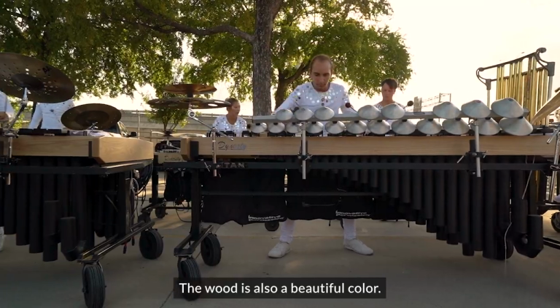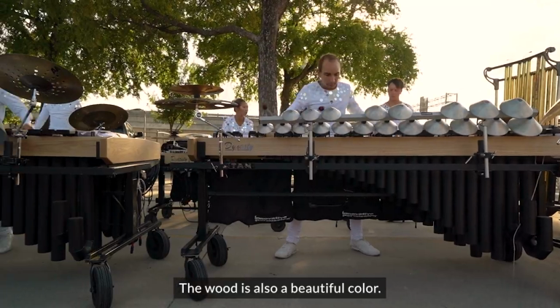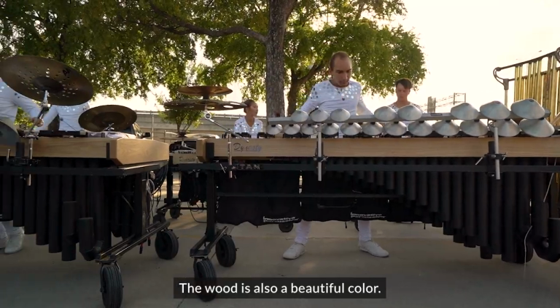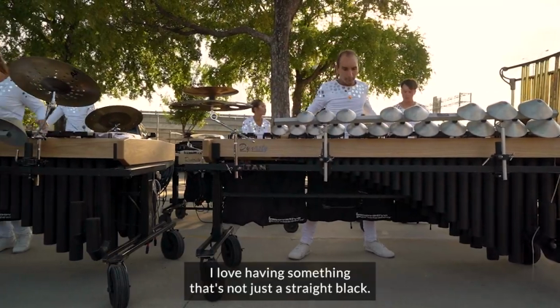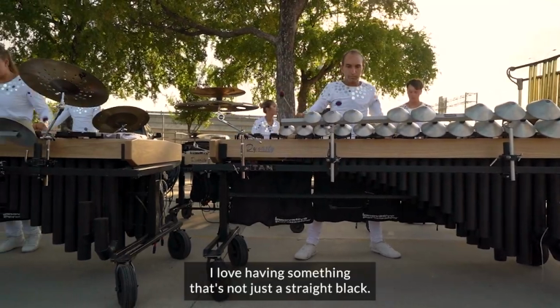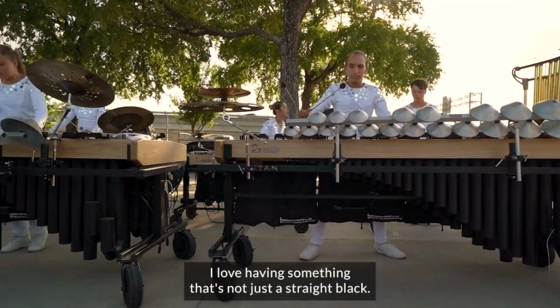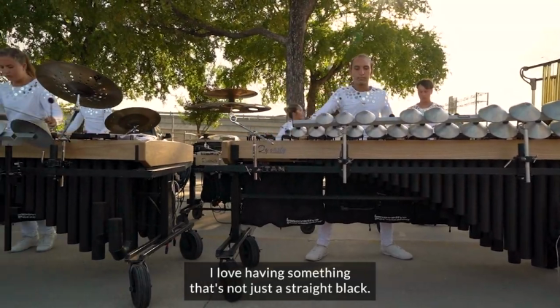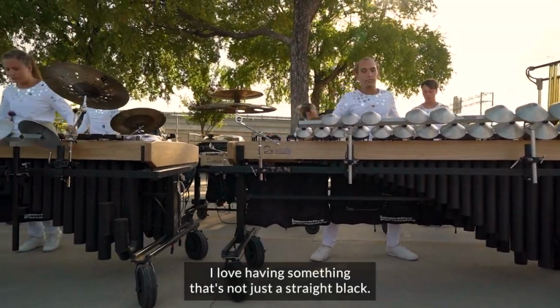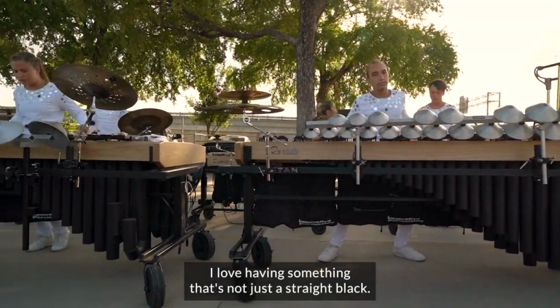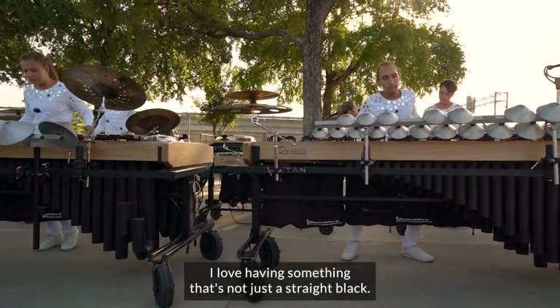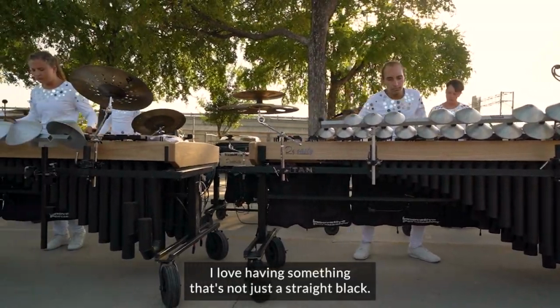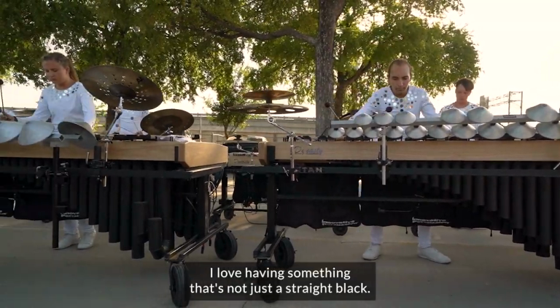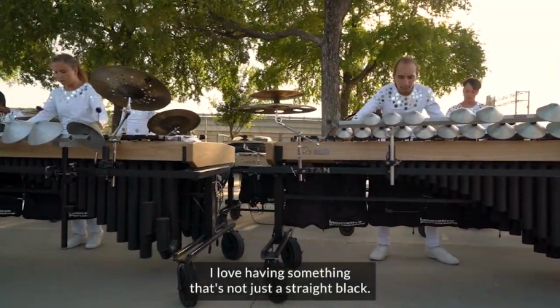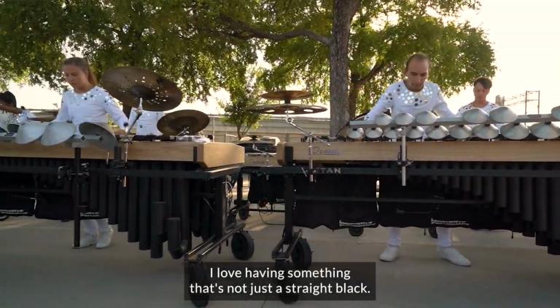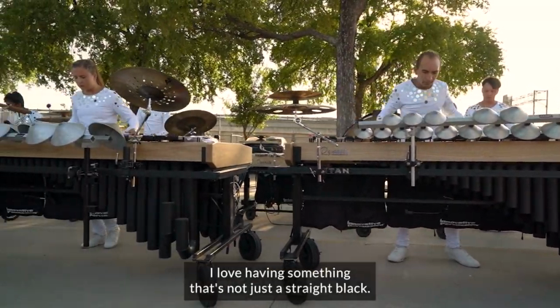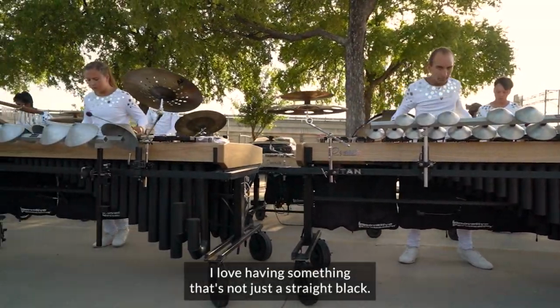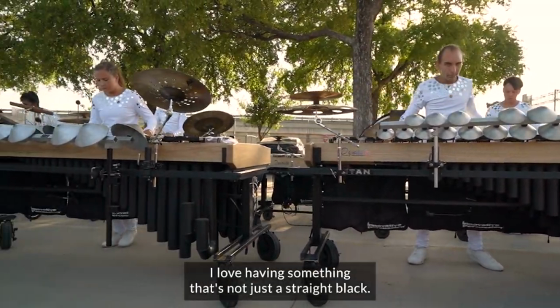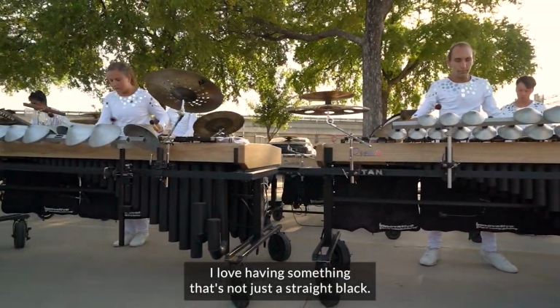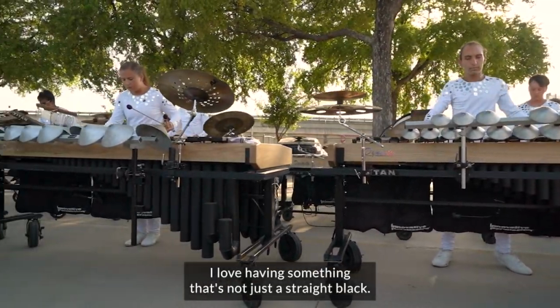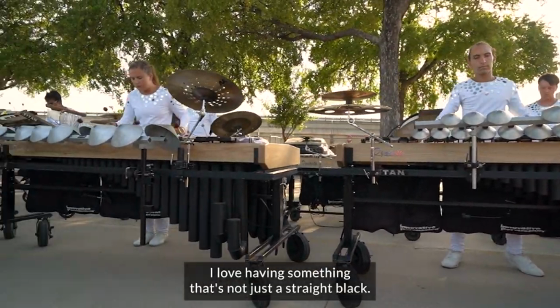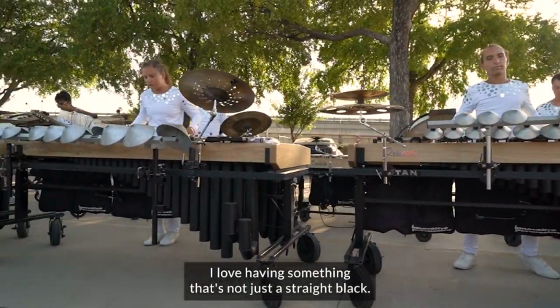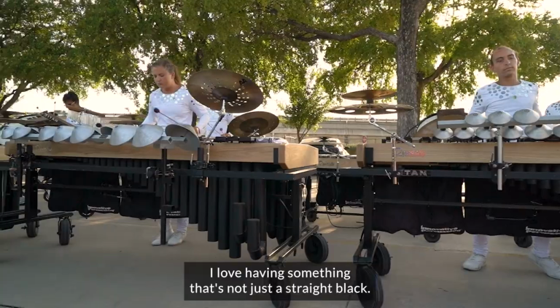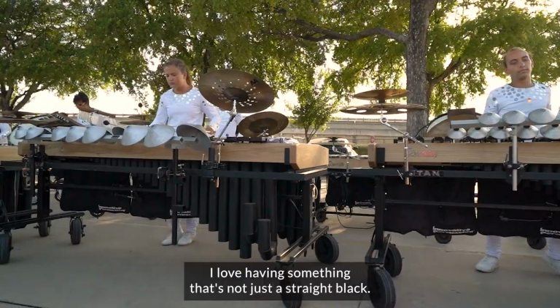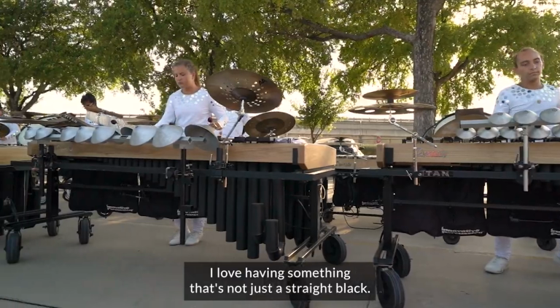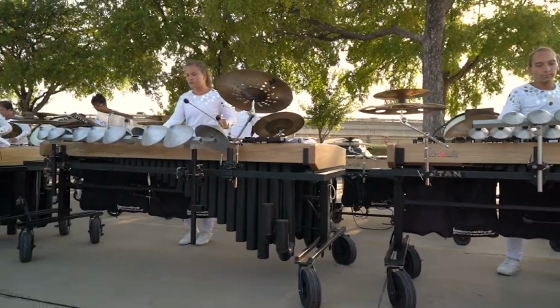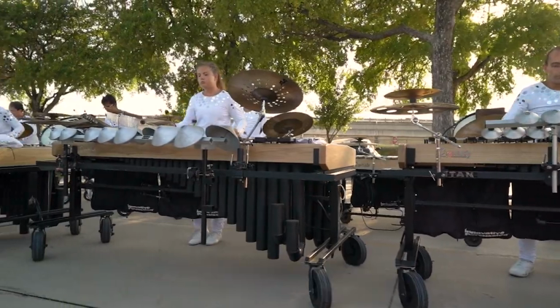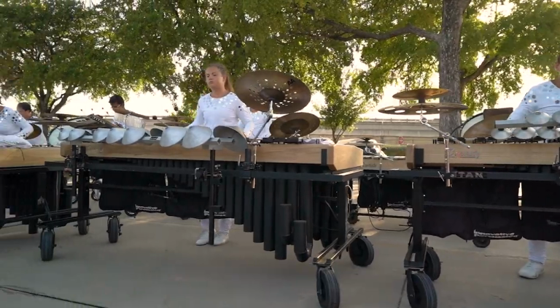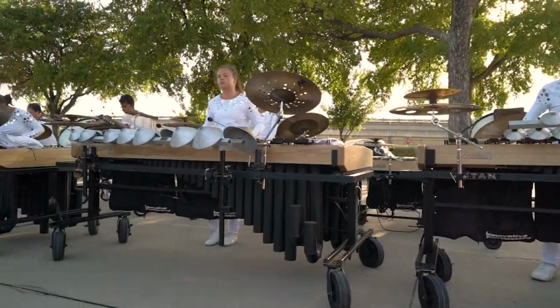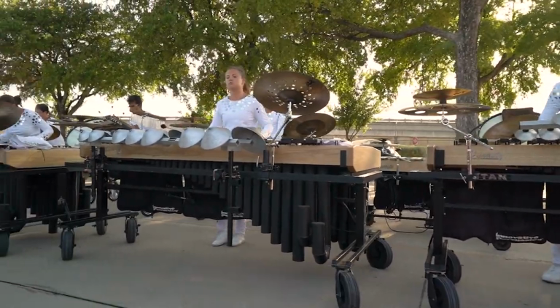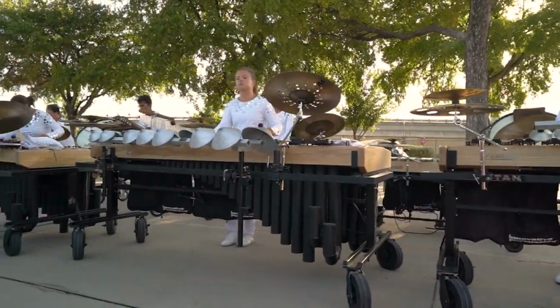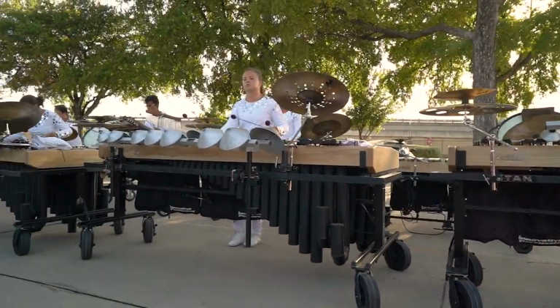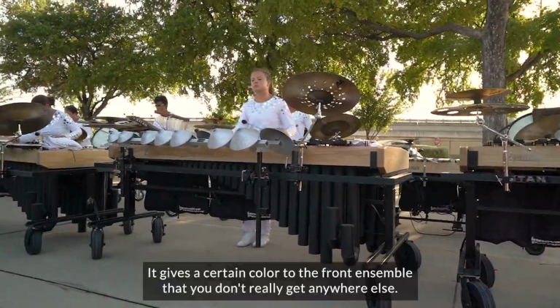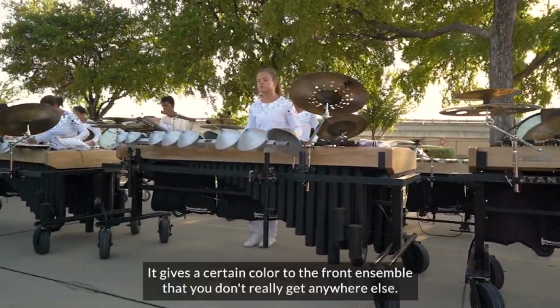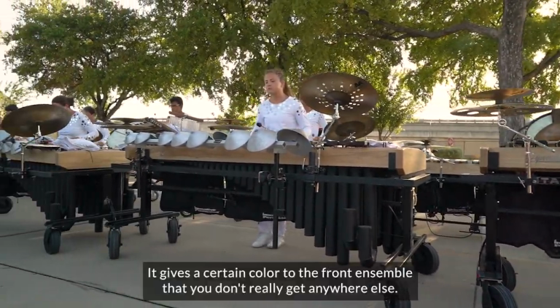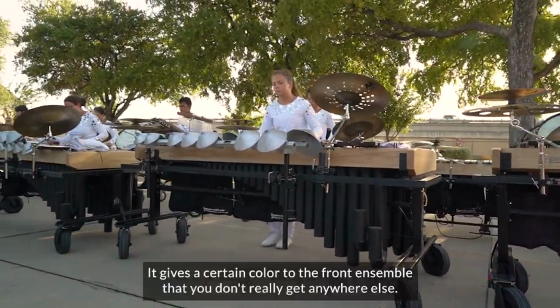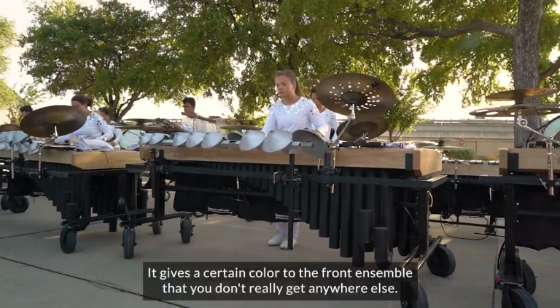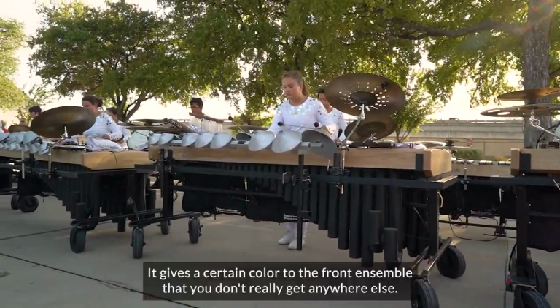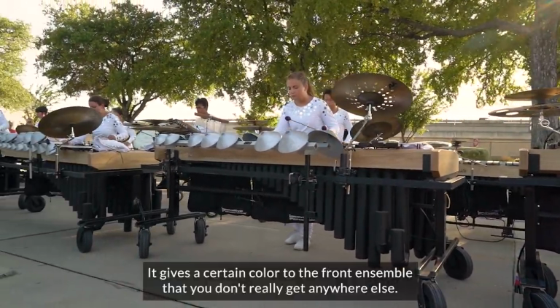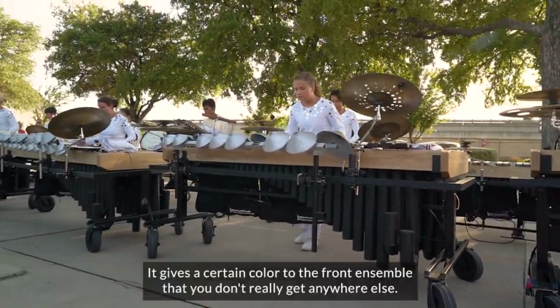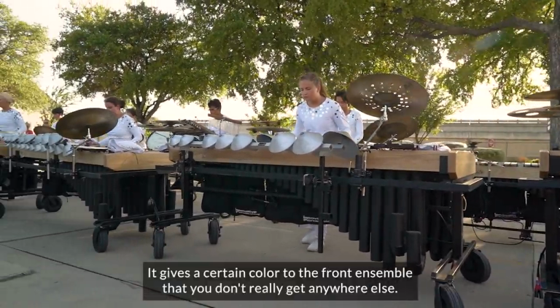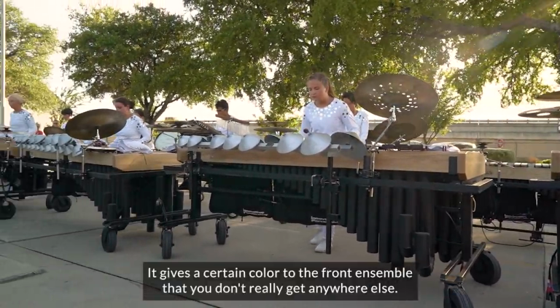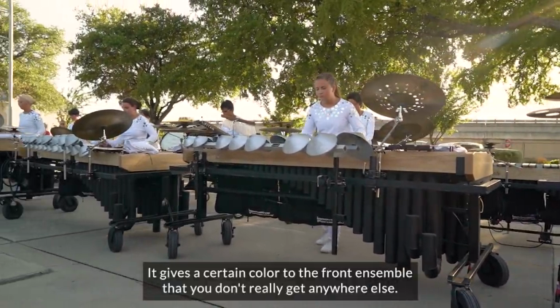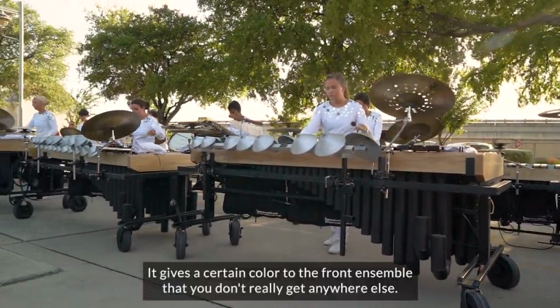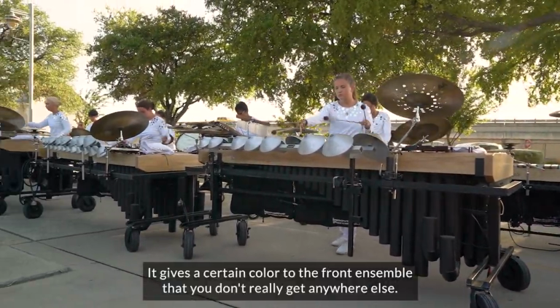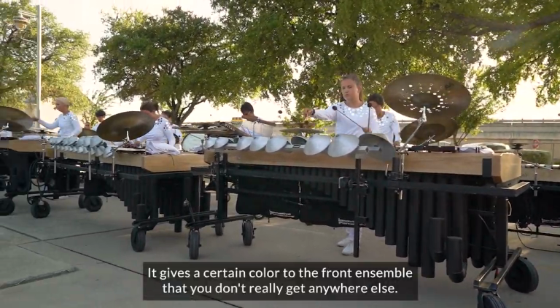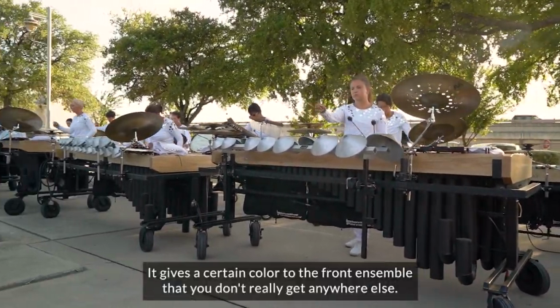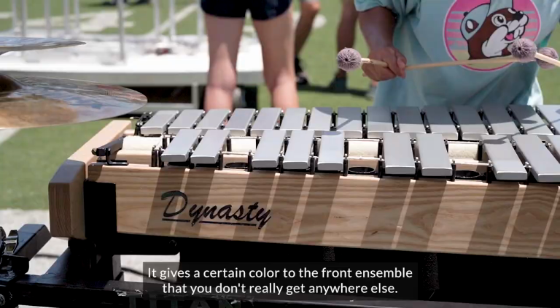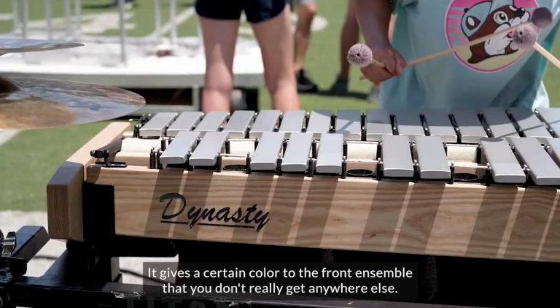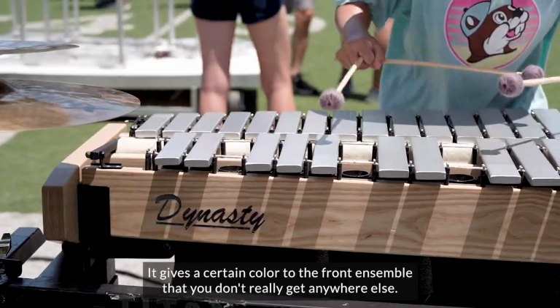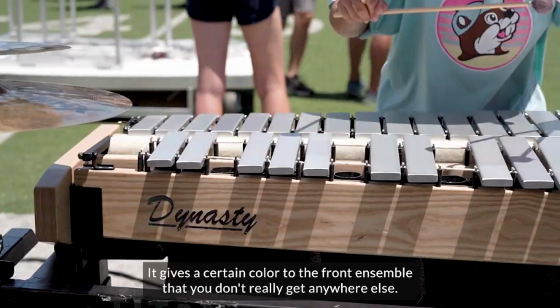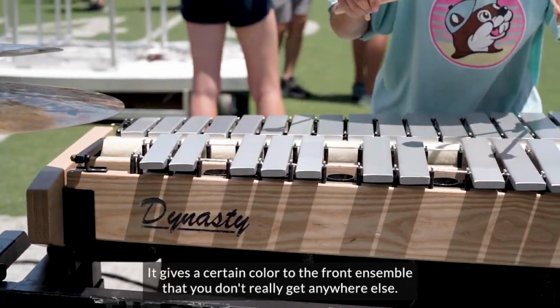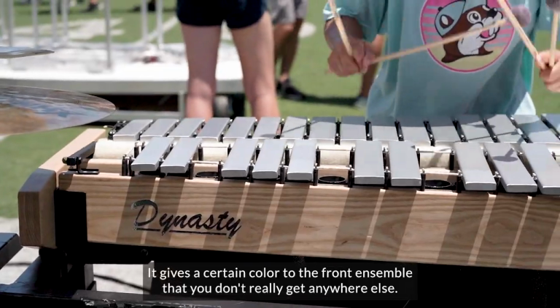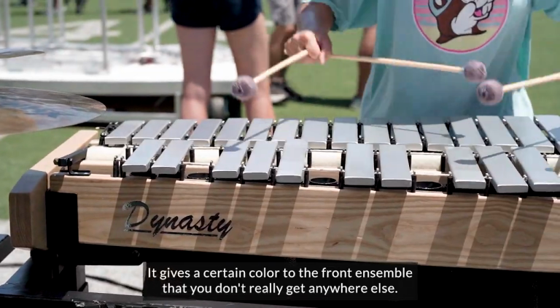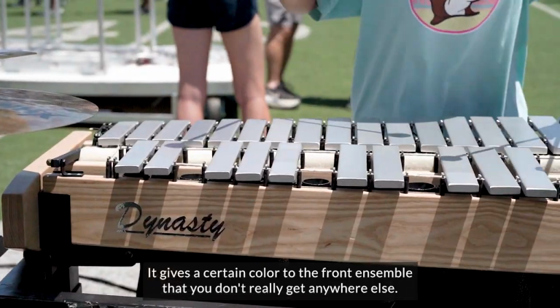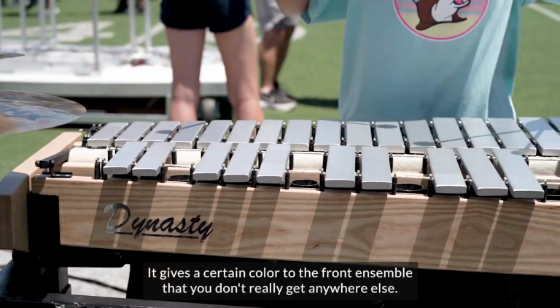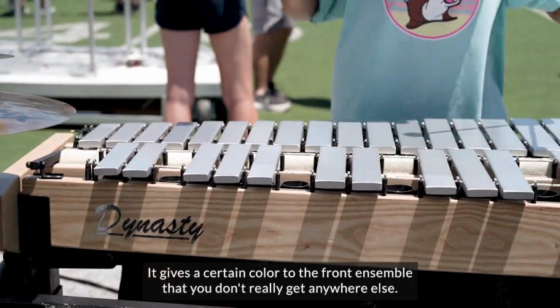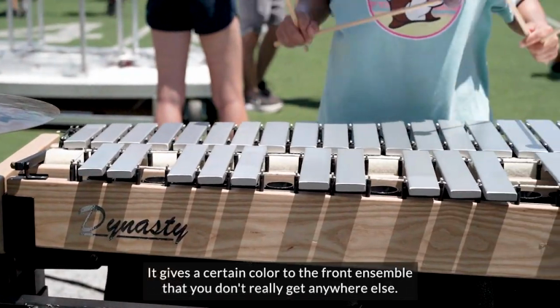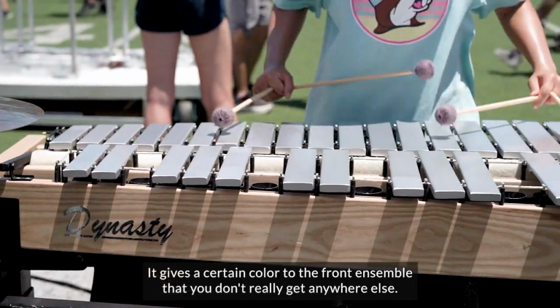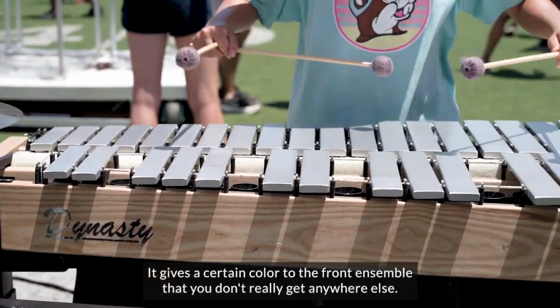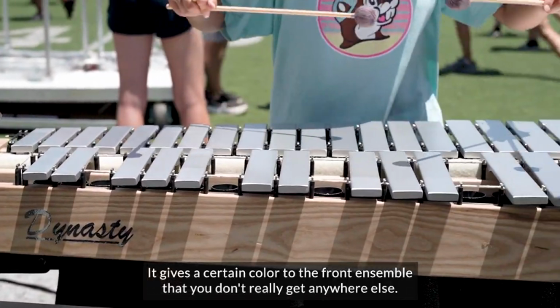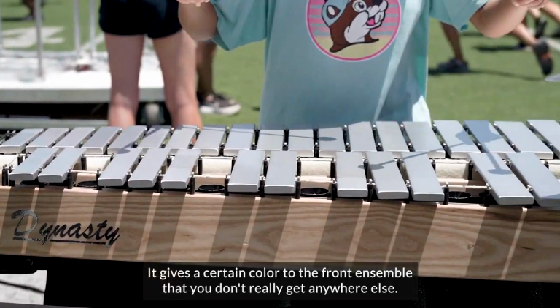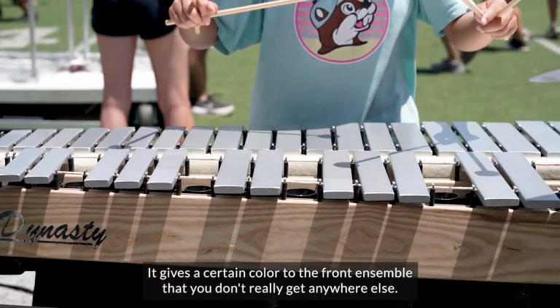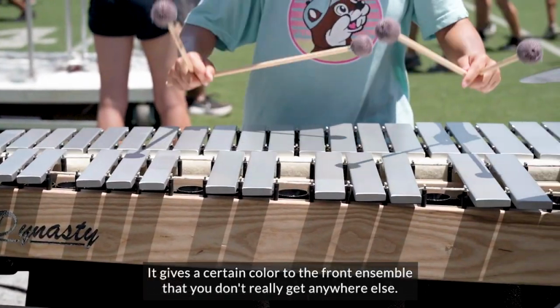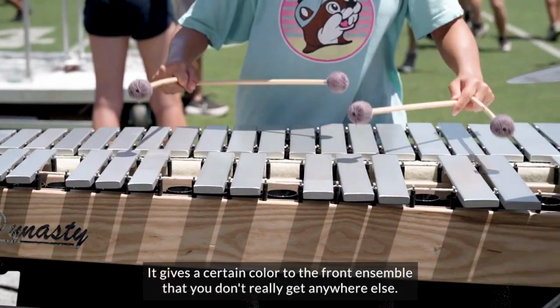I love having something that's not just a straight black. It gives a certain color to the front ensemble where you don't really get anywhere else.